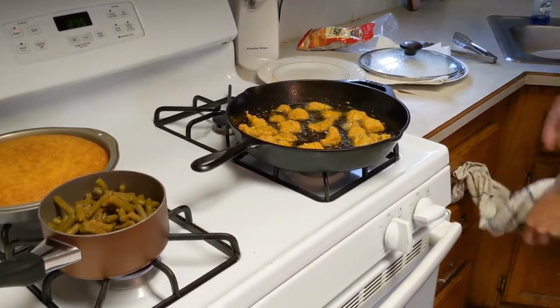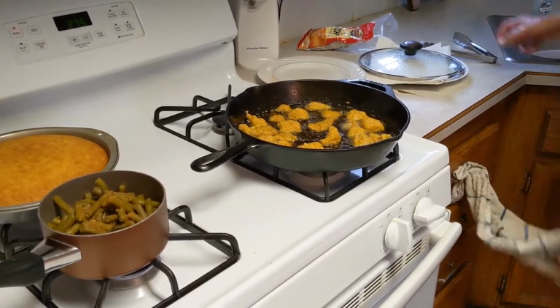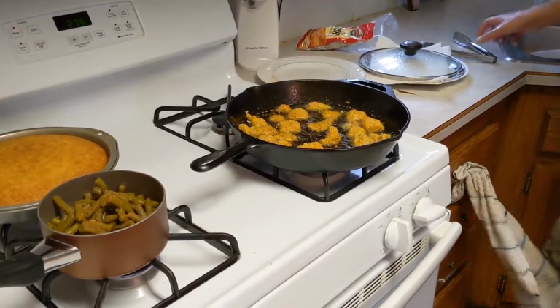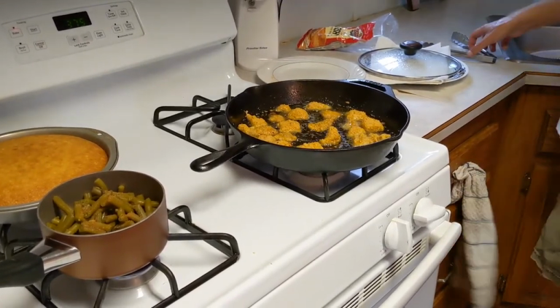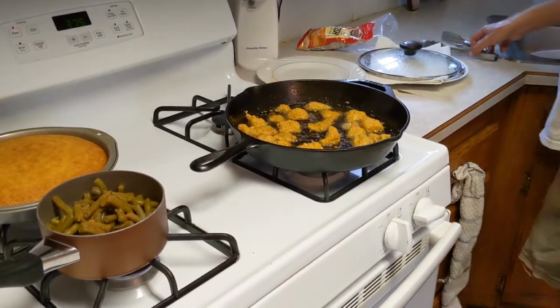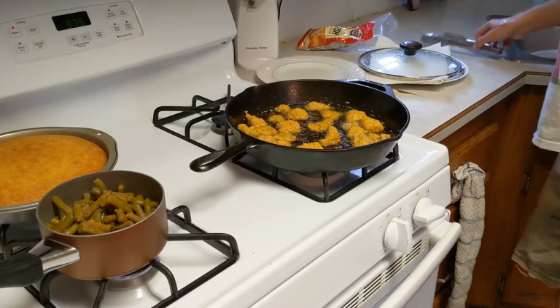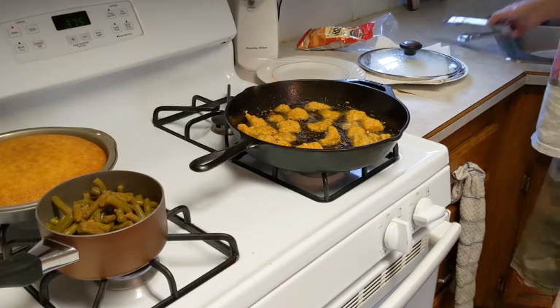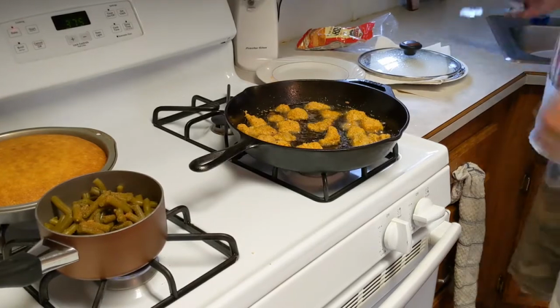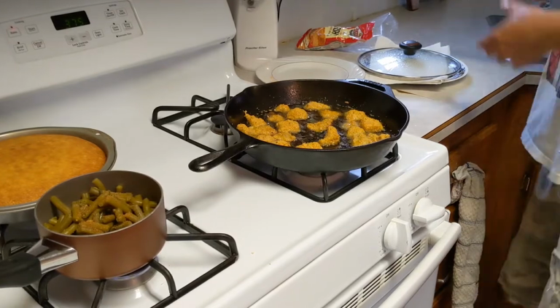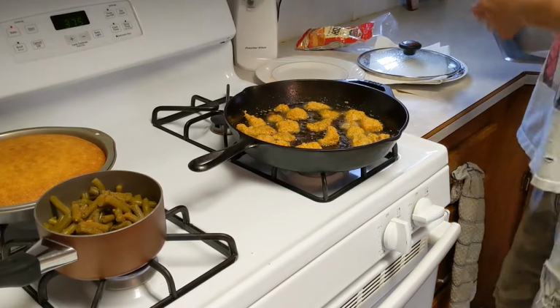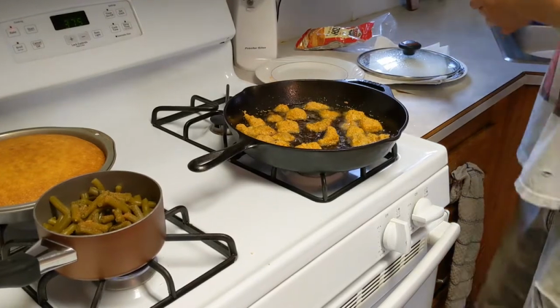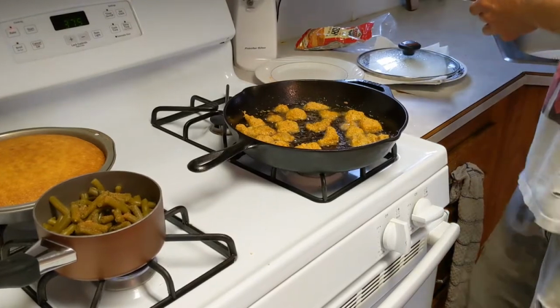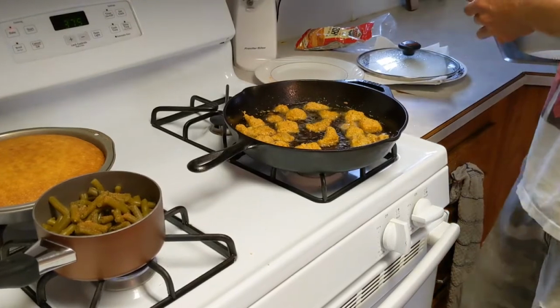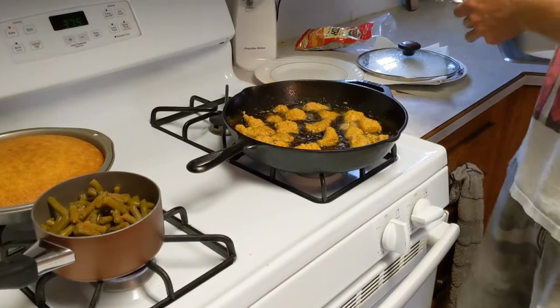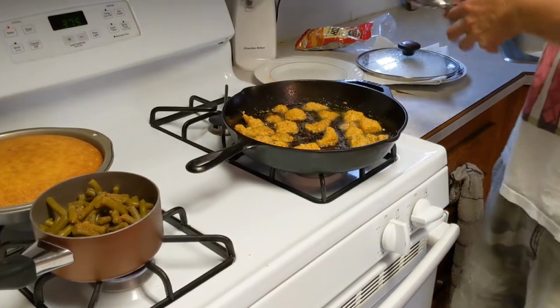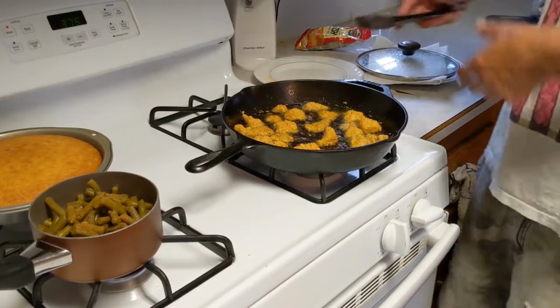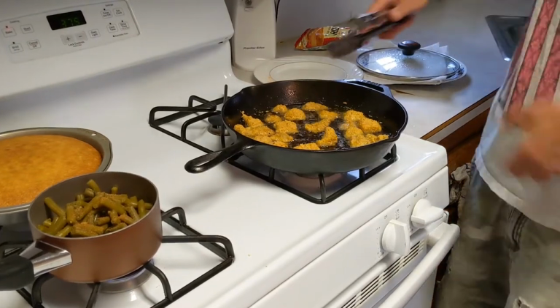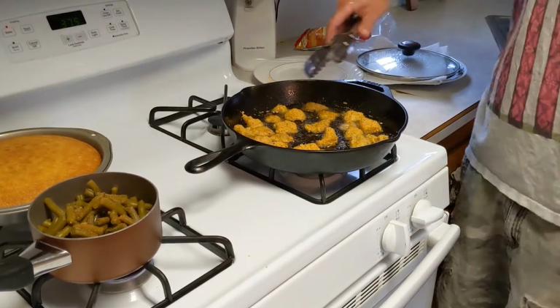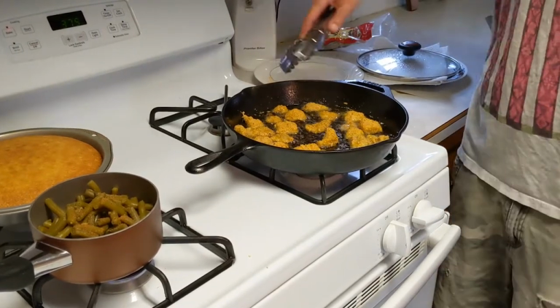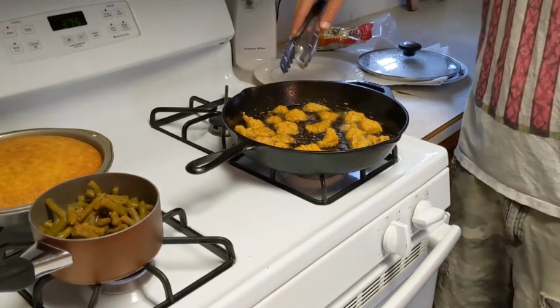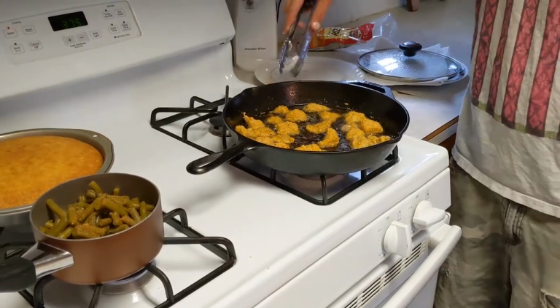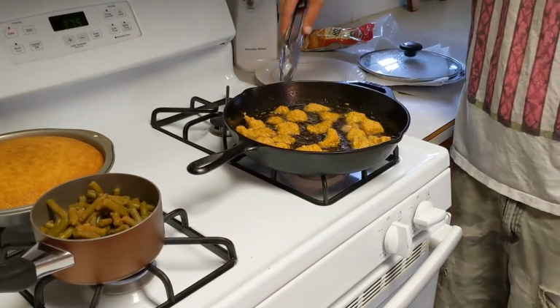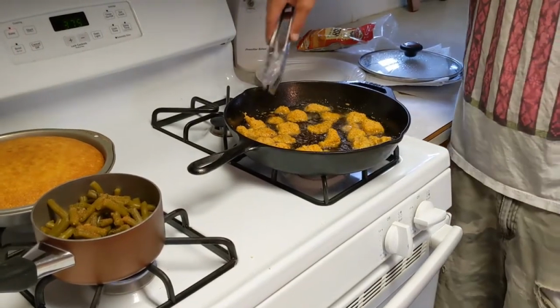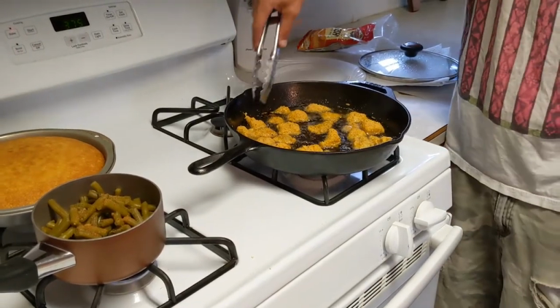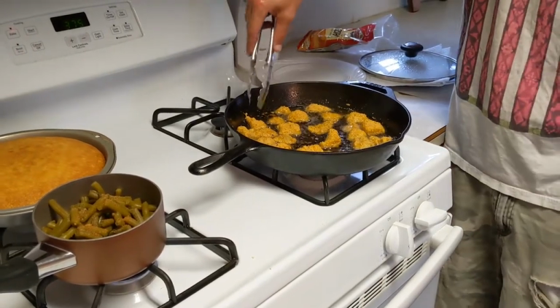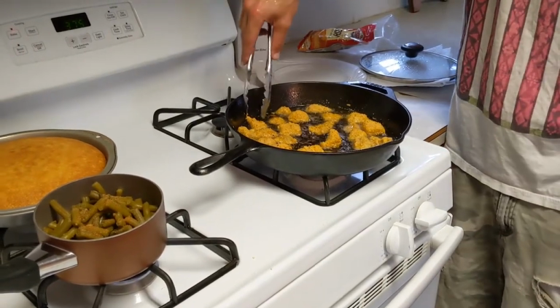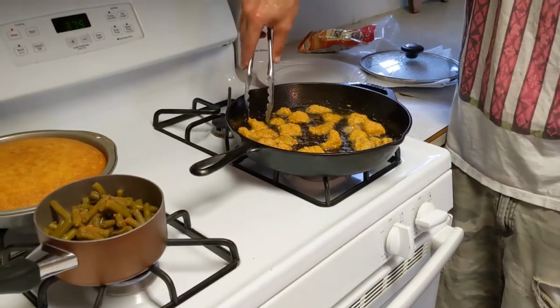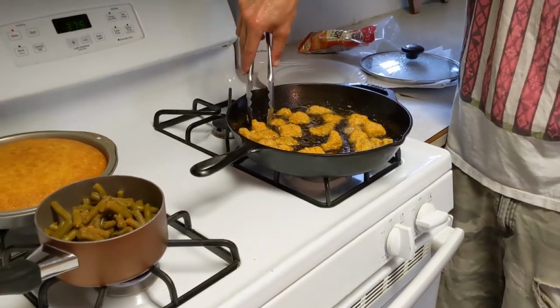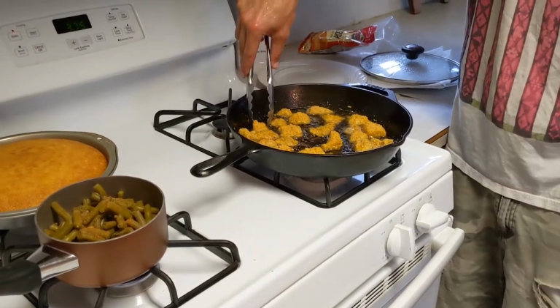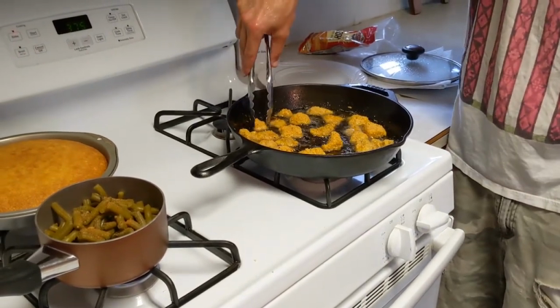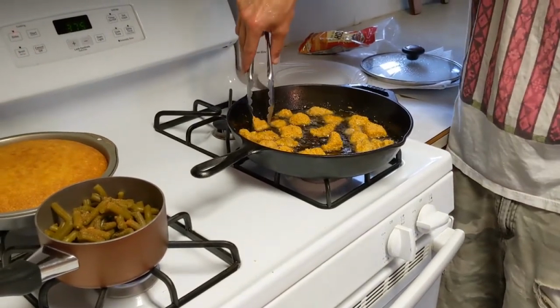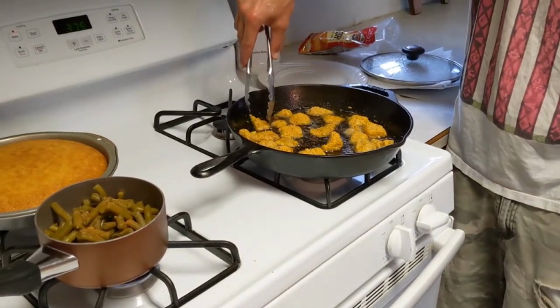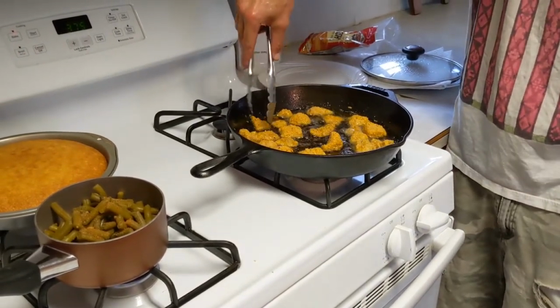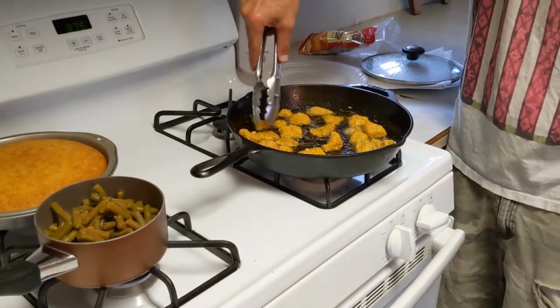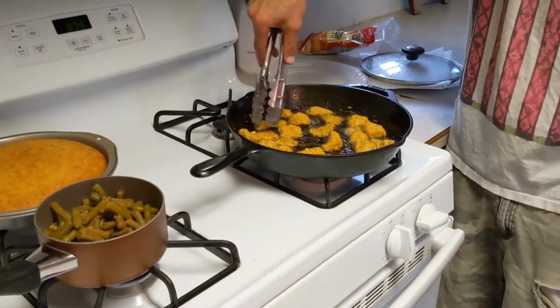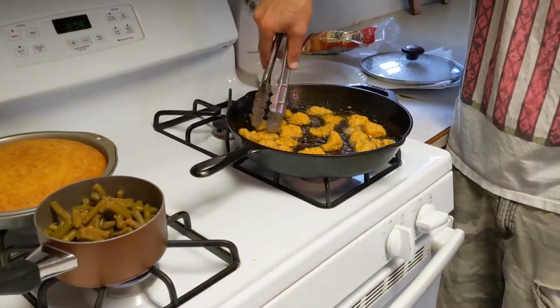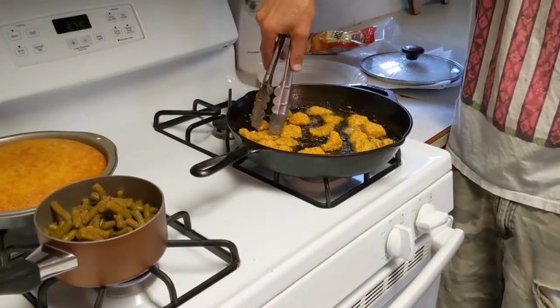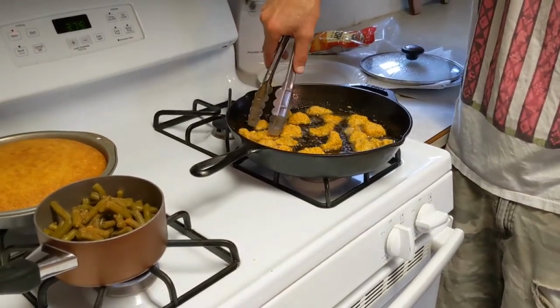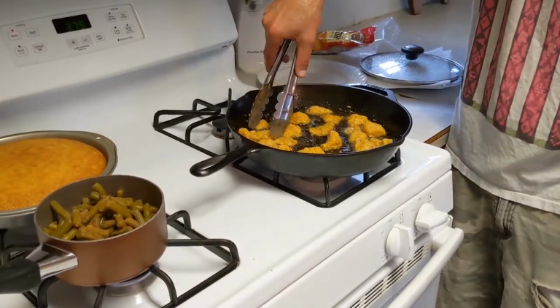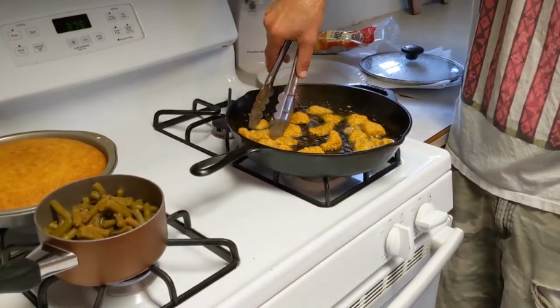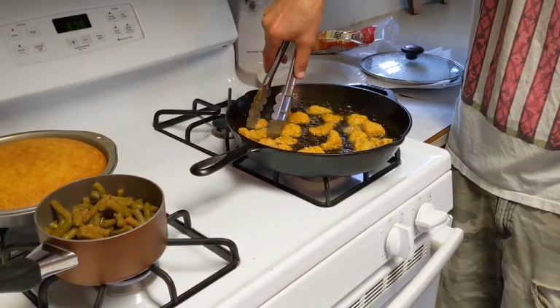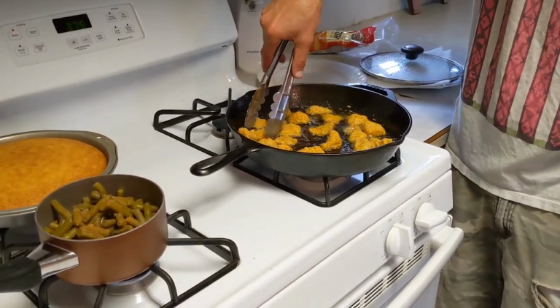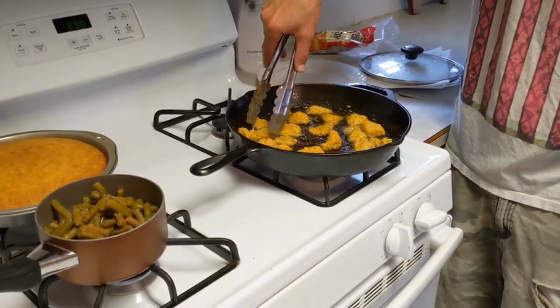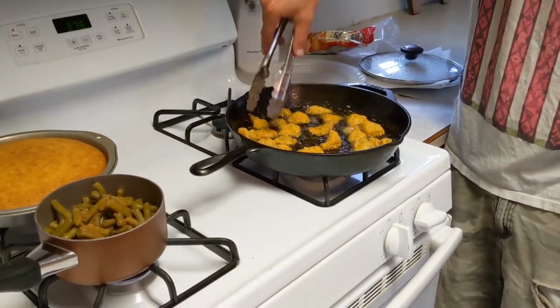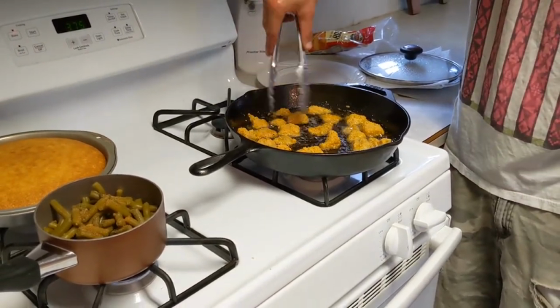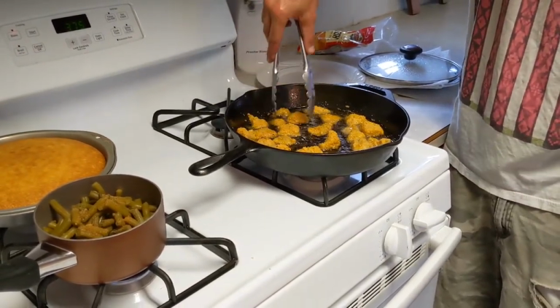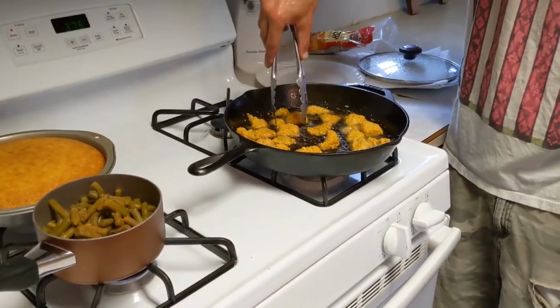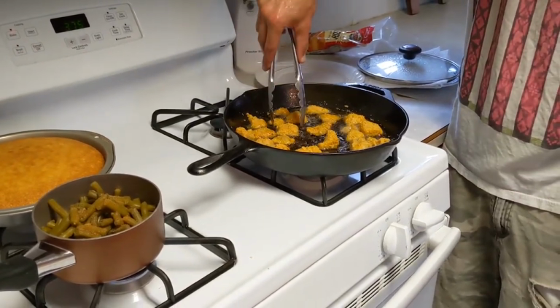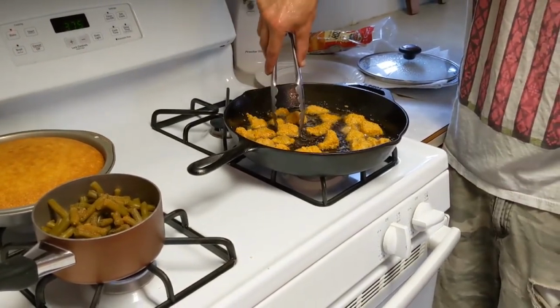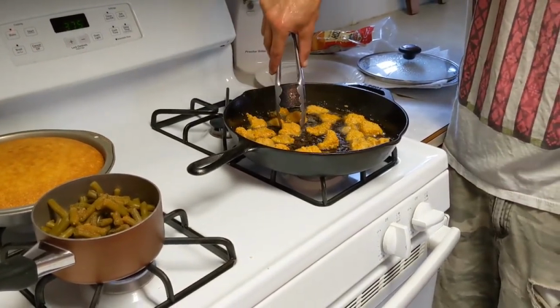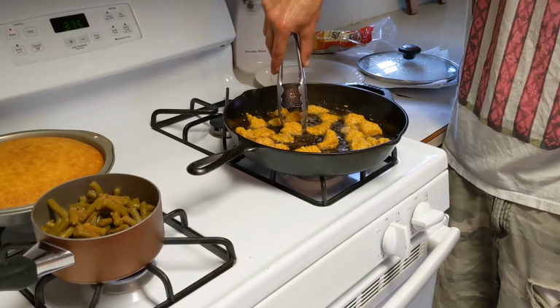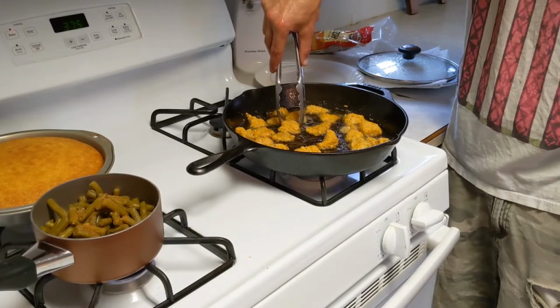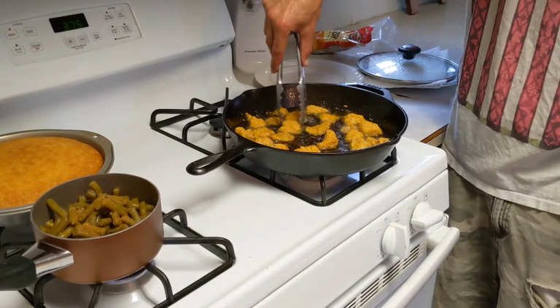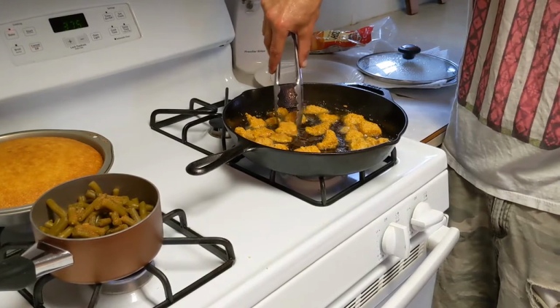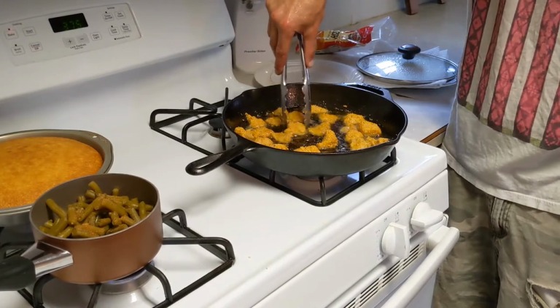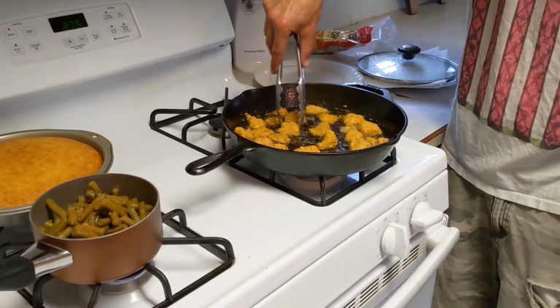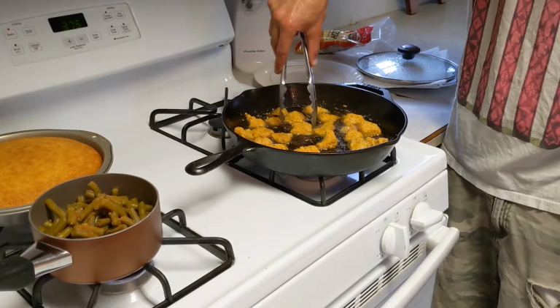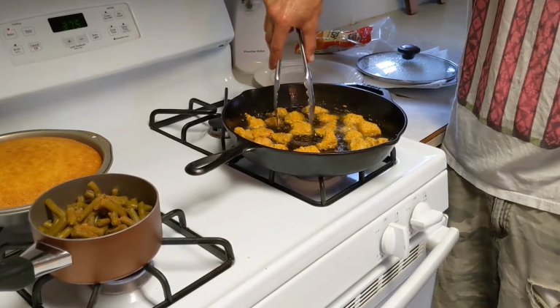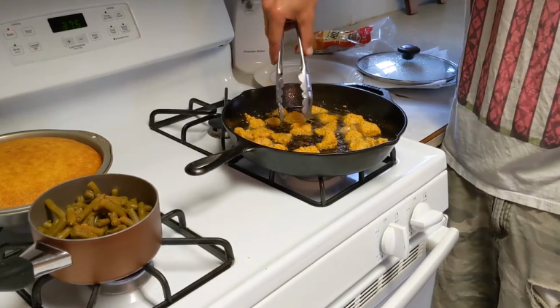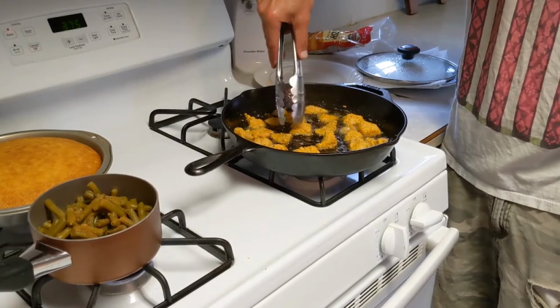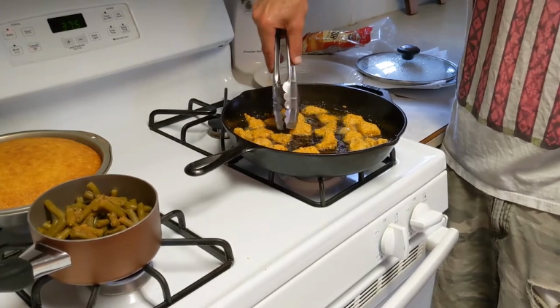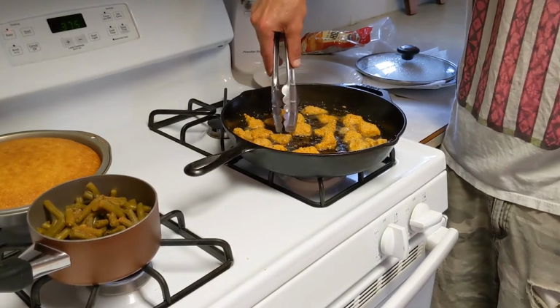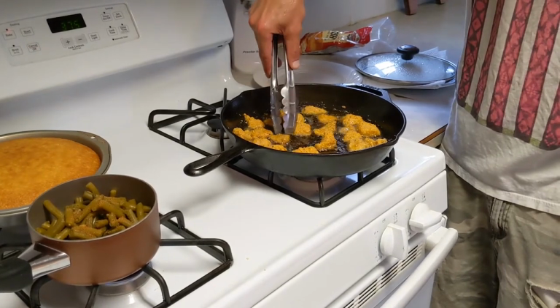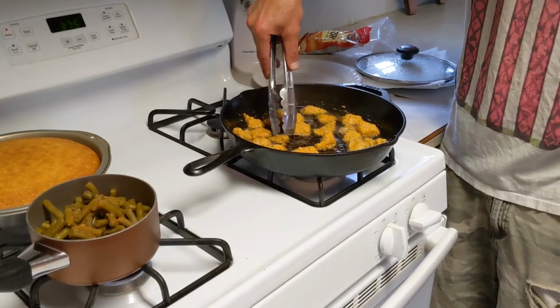I like to take my tongs and make sure everything's kind of spread out a little bit so it can fry evenly.